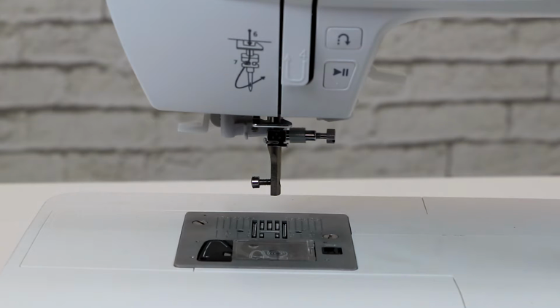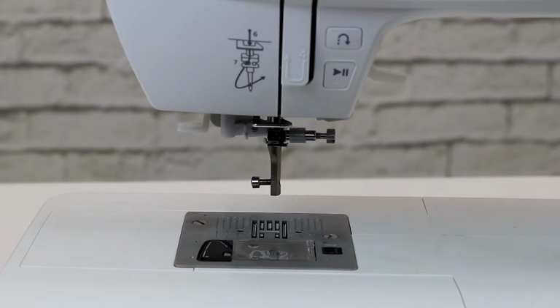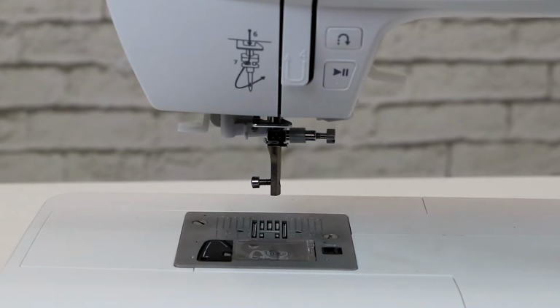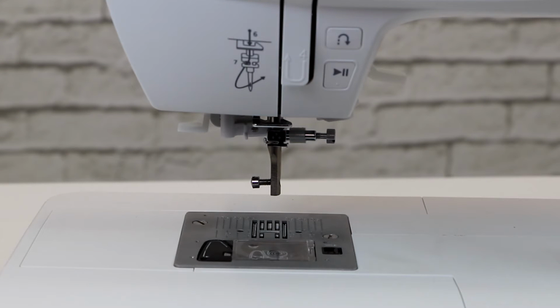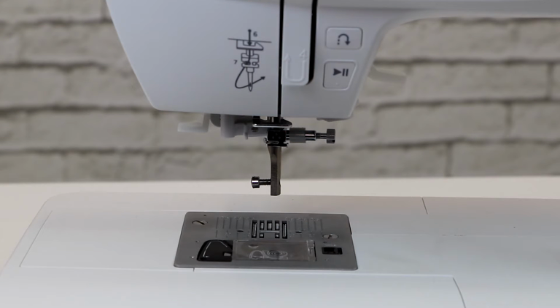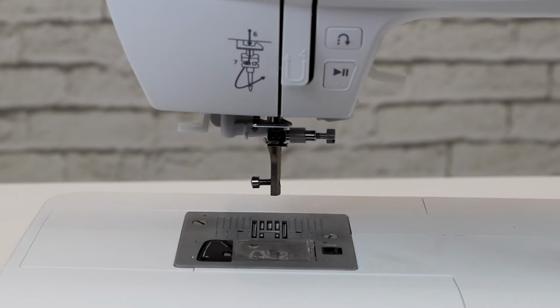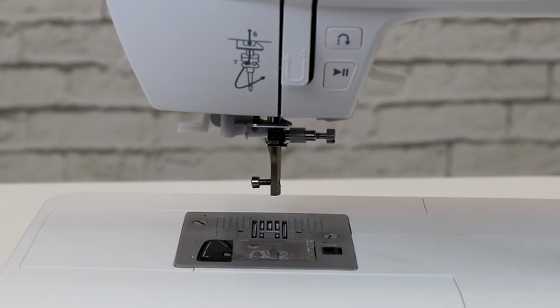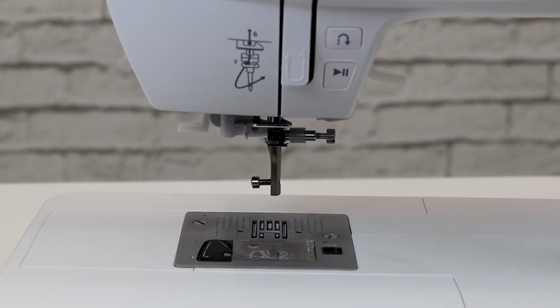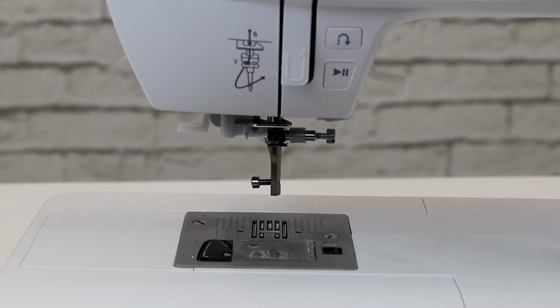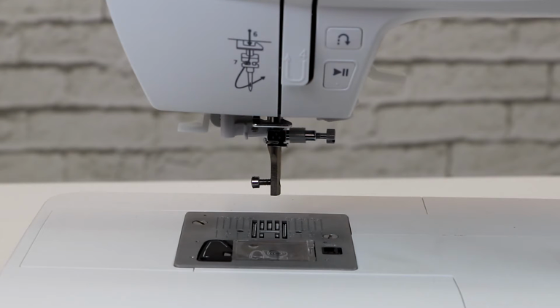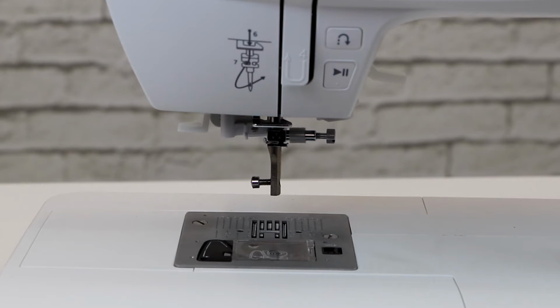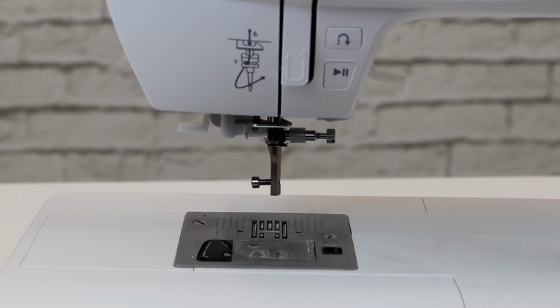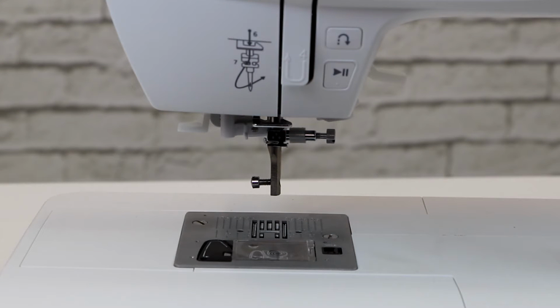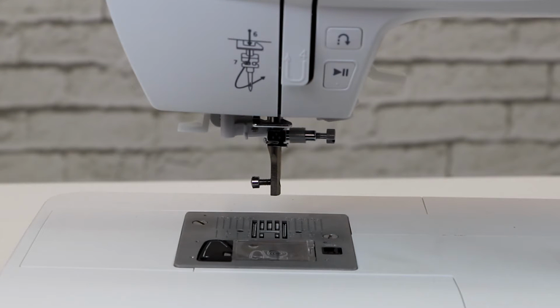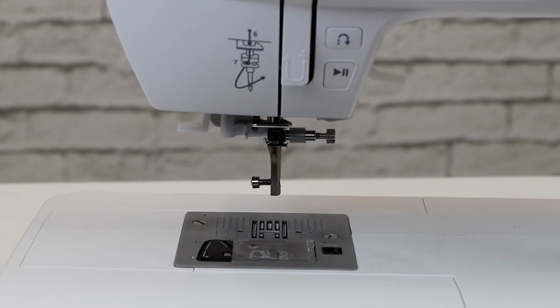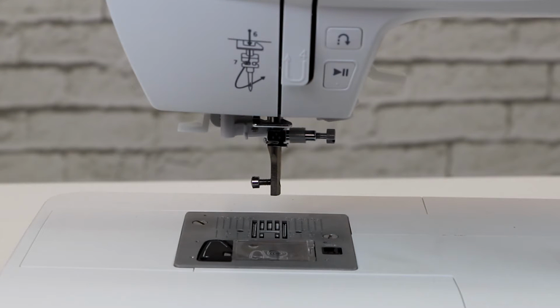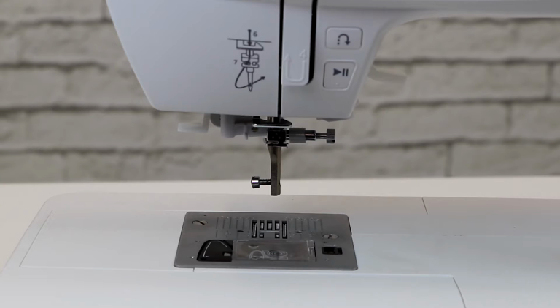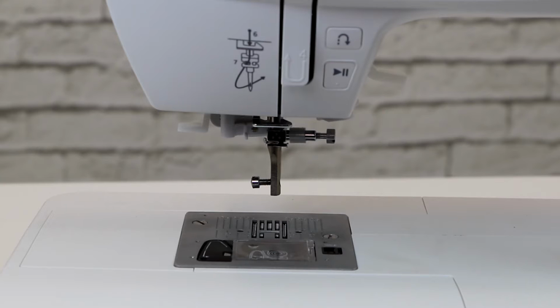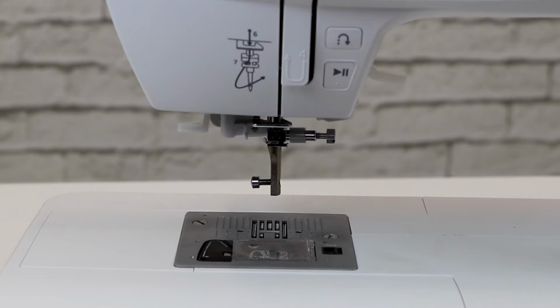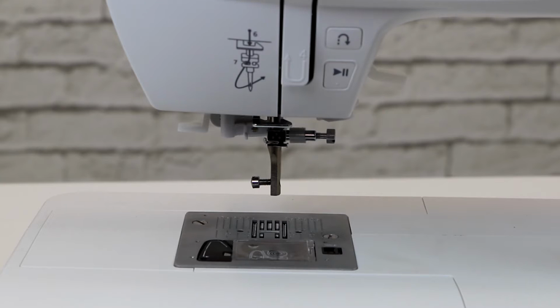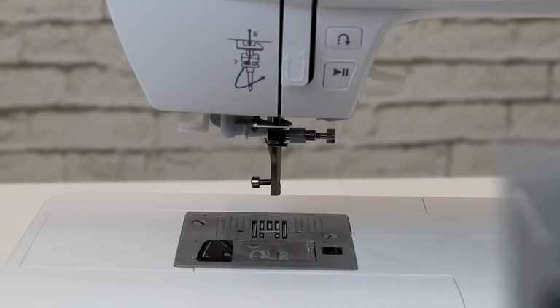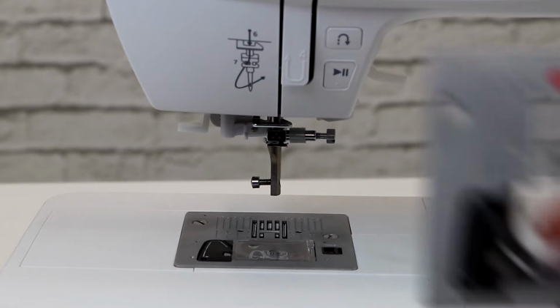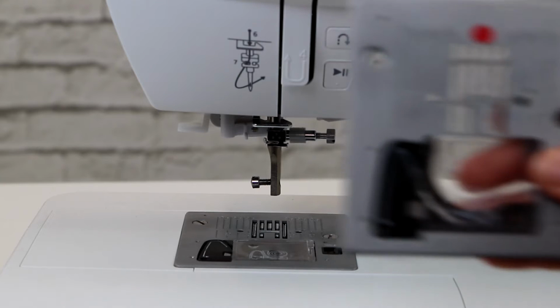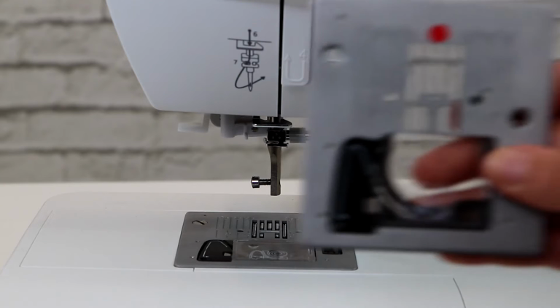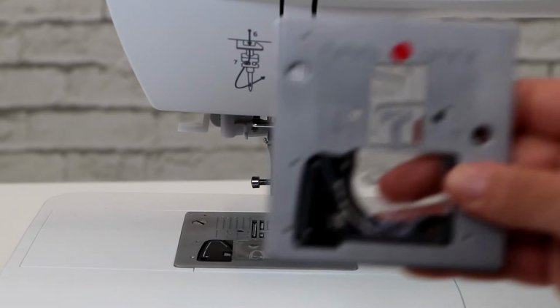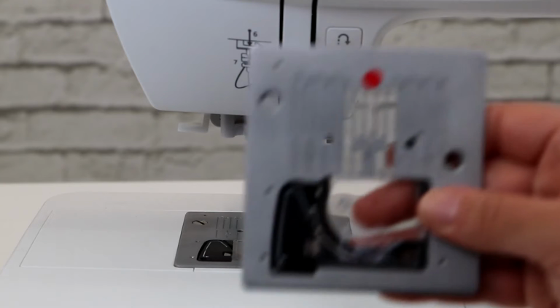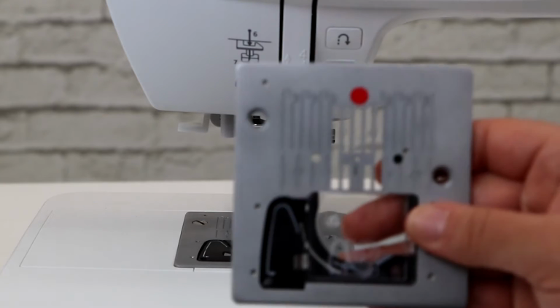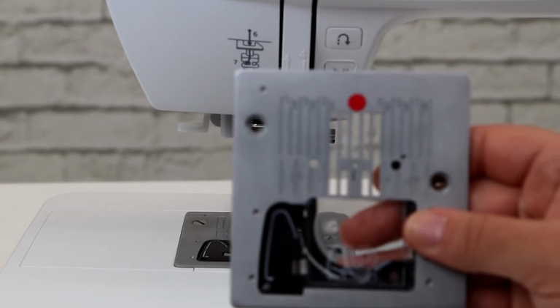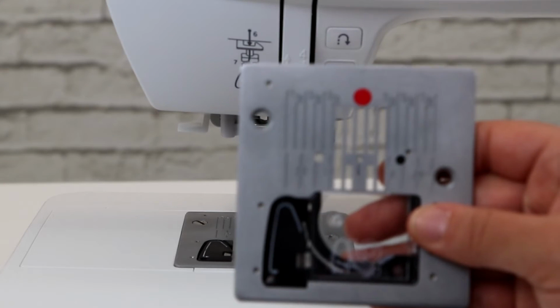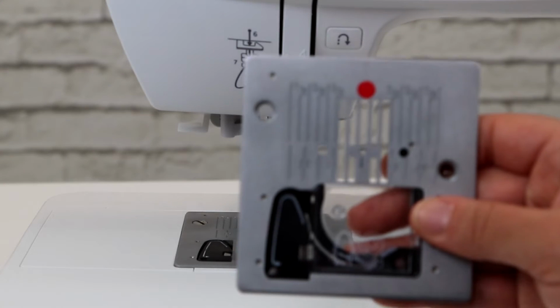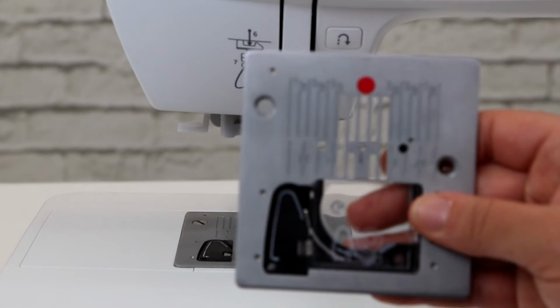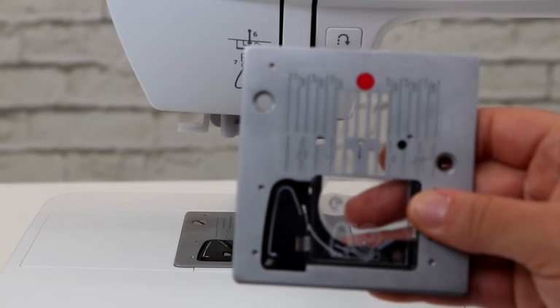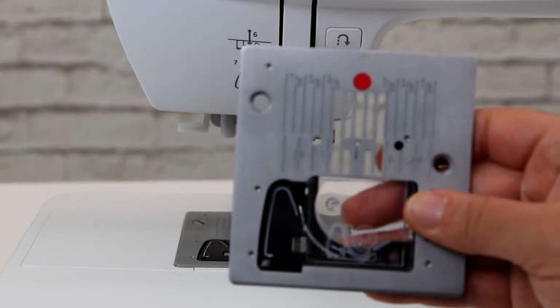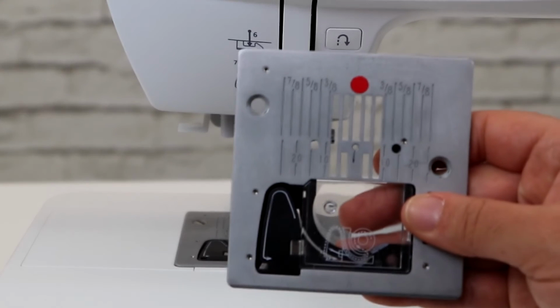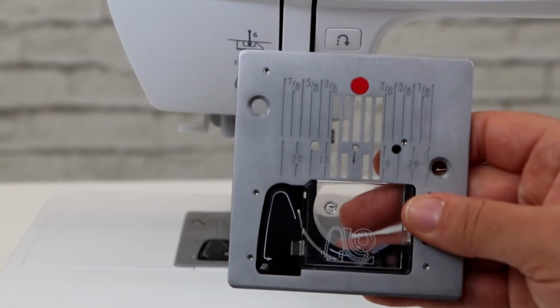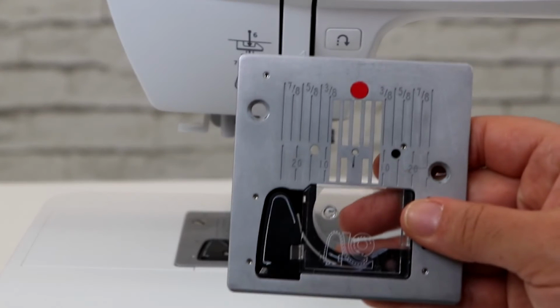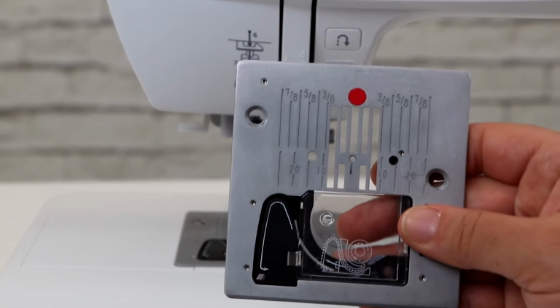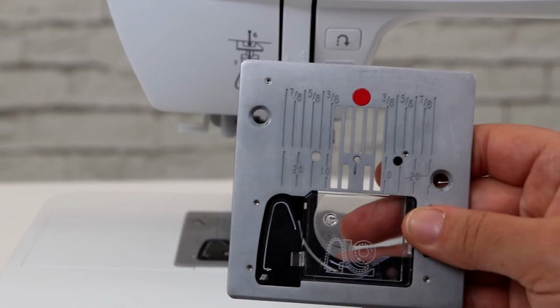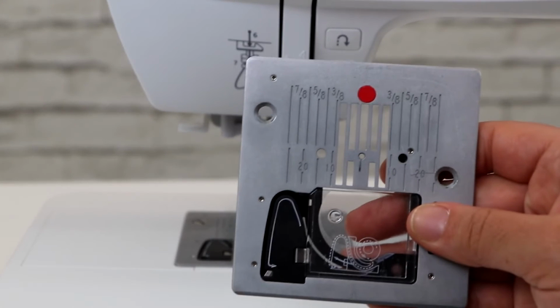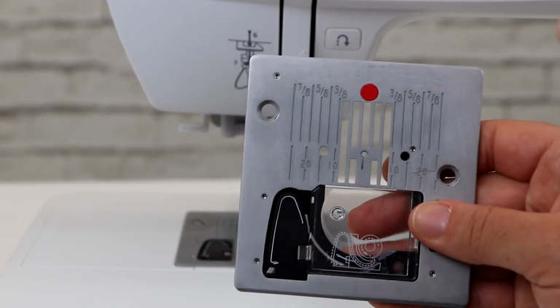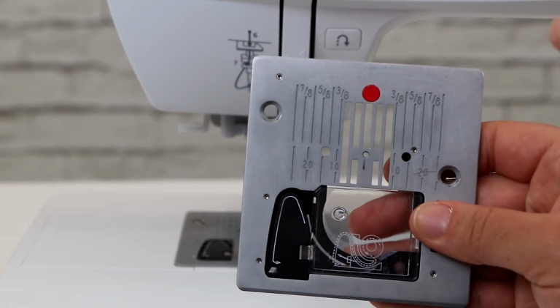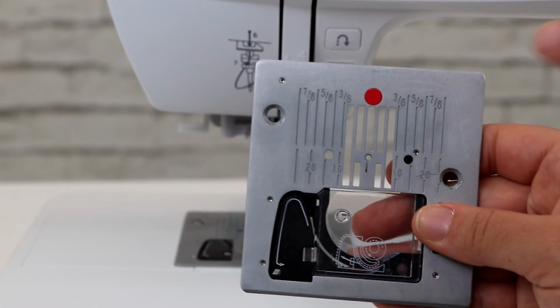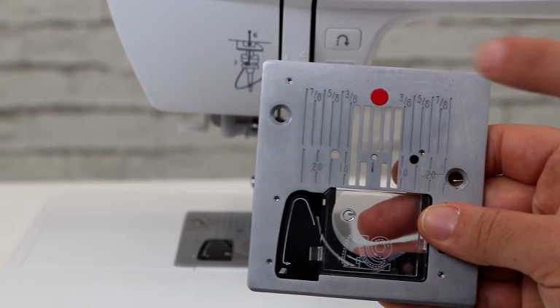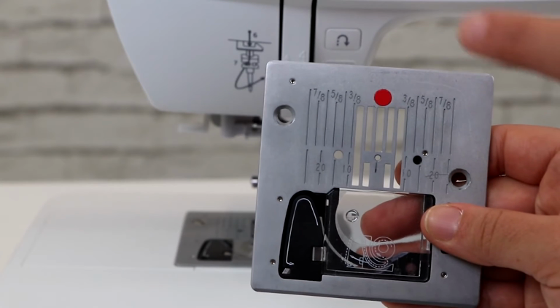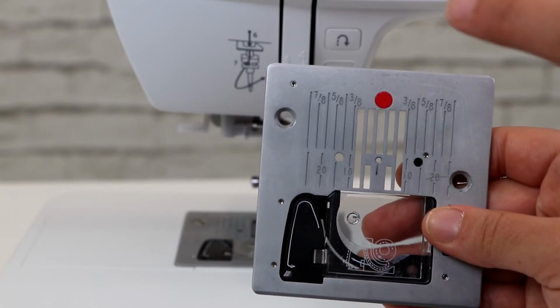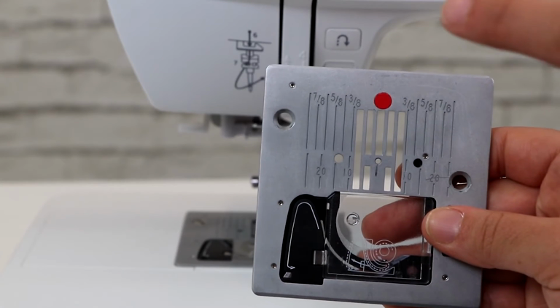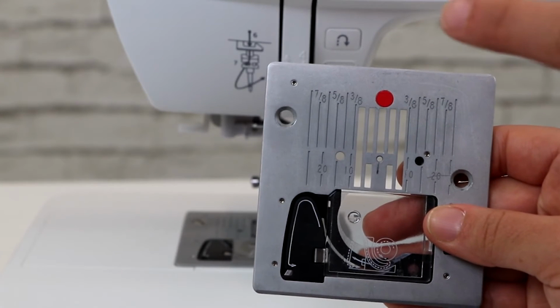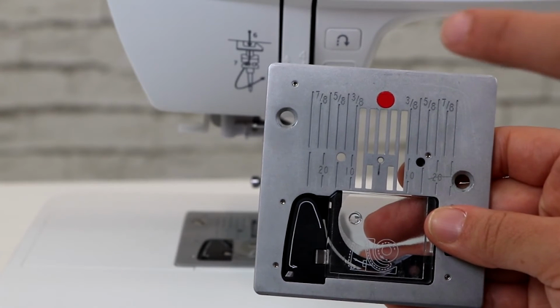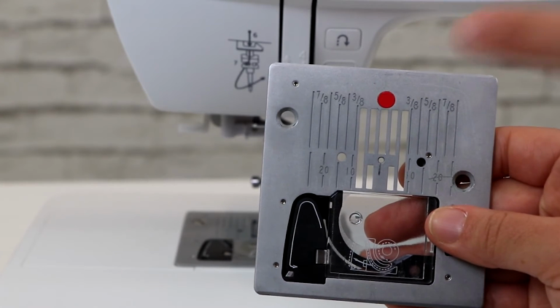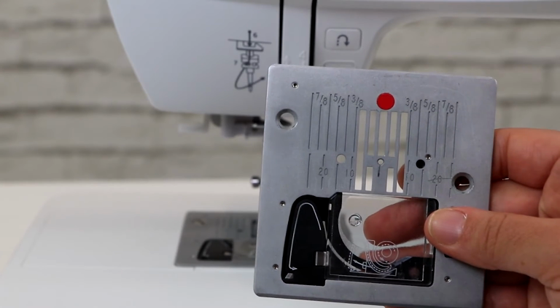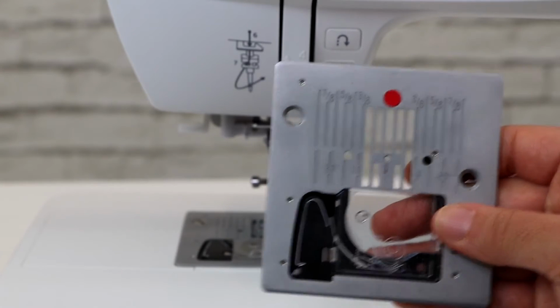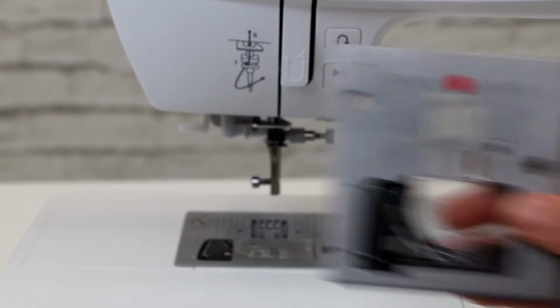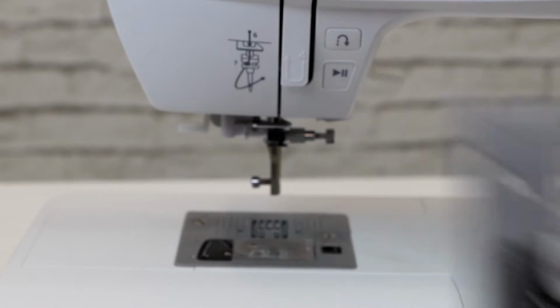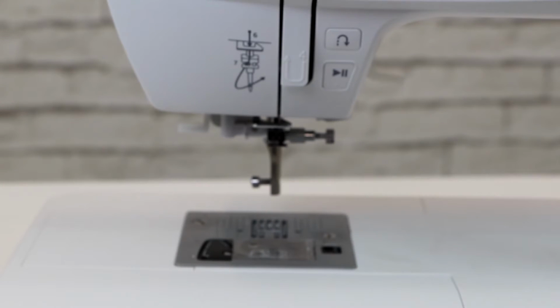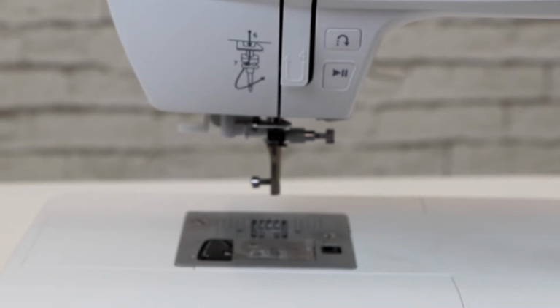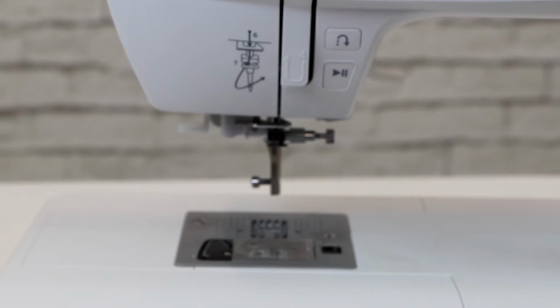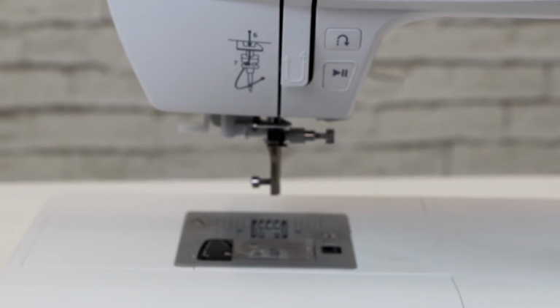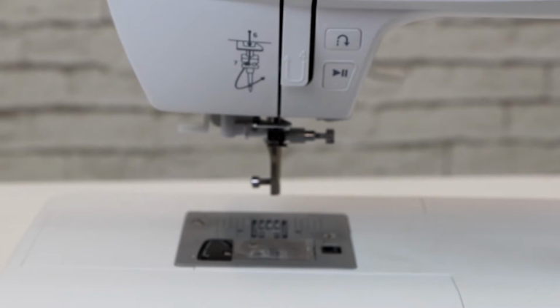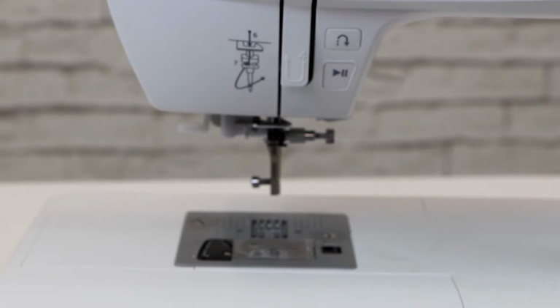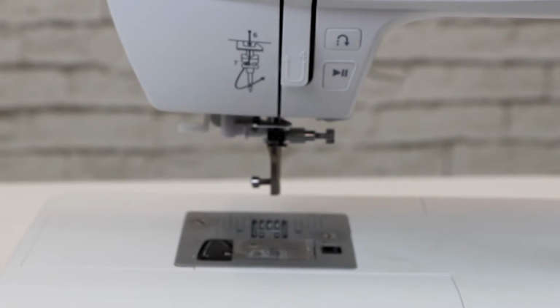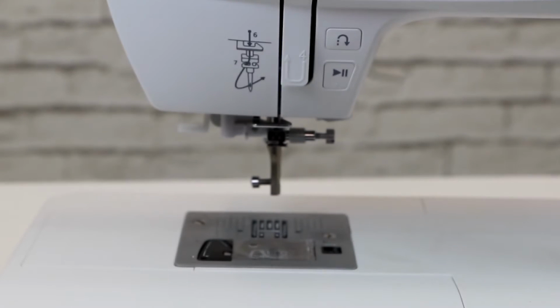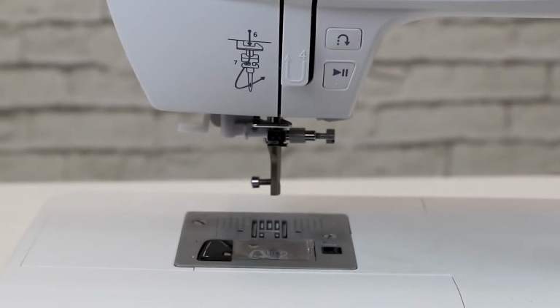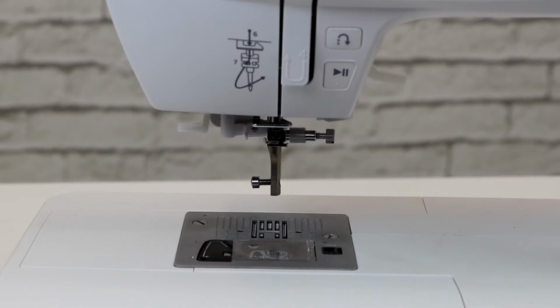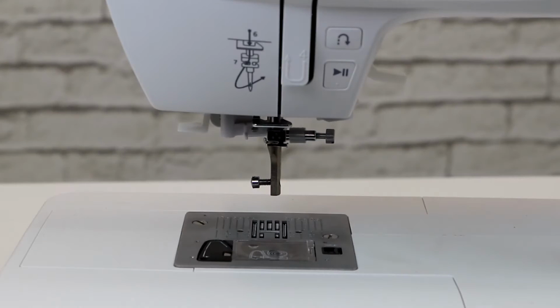Next, we're going to change the stitch plate to the straight stitch plate — the one with the red circle.